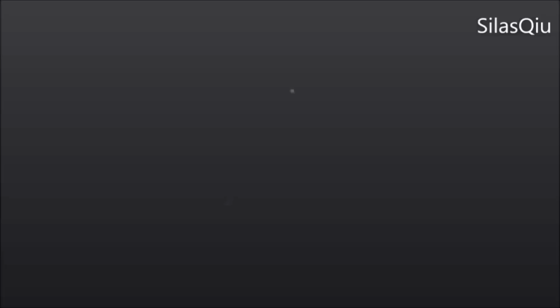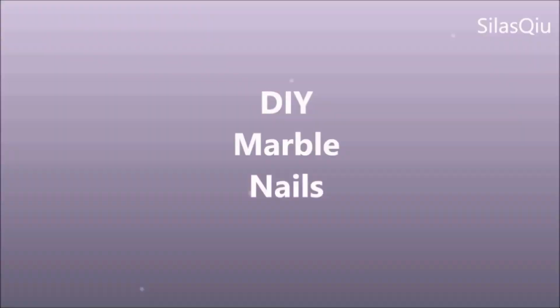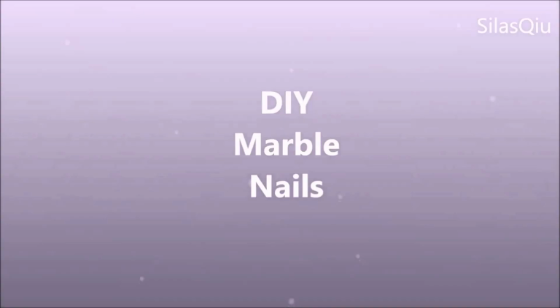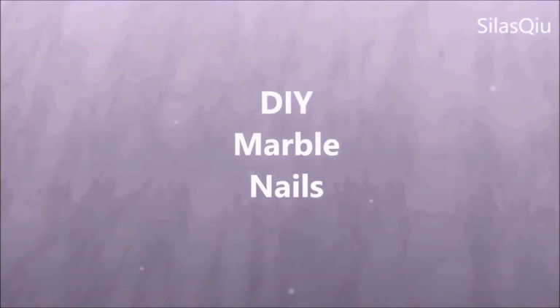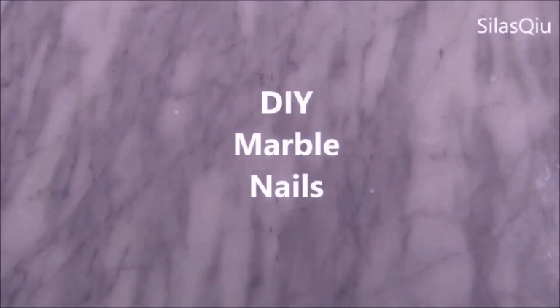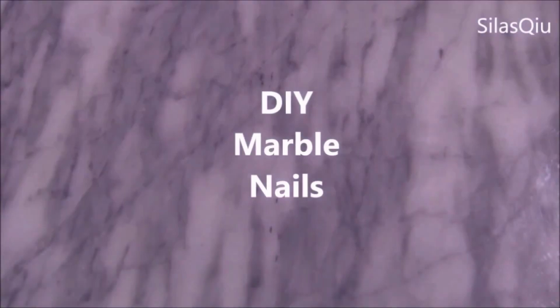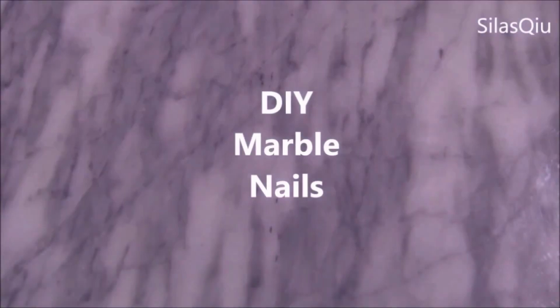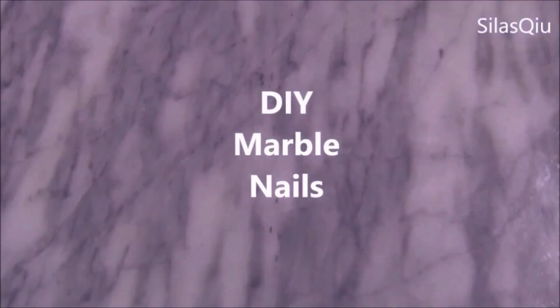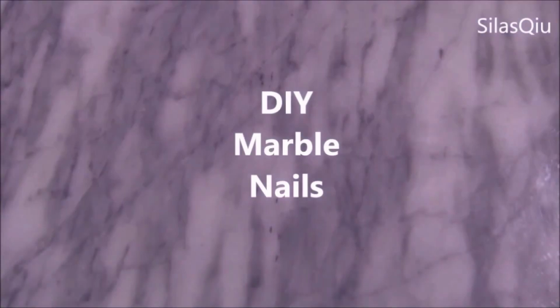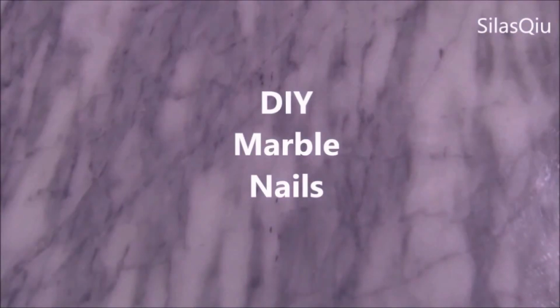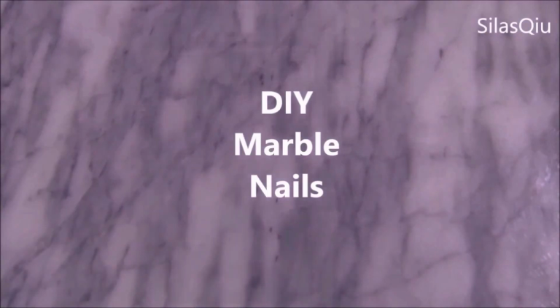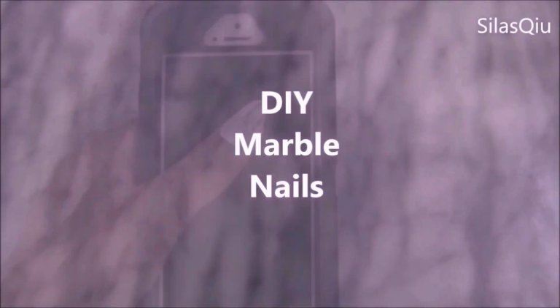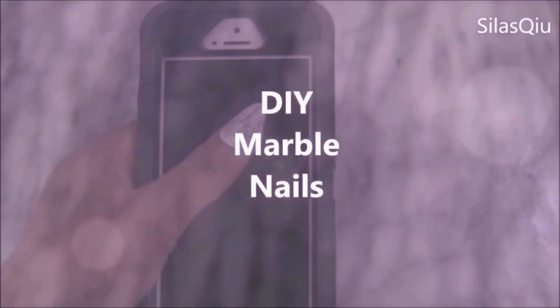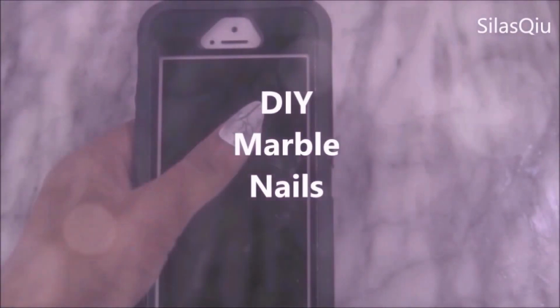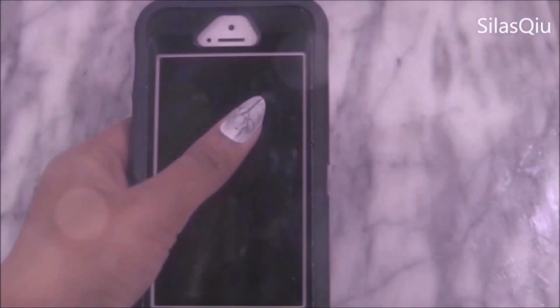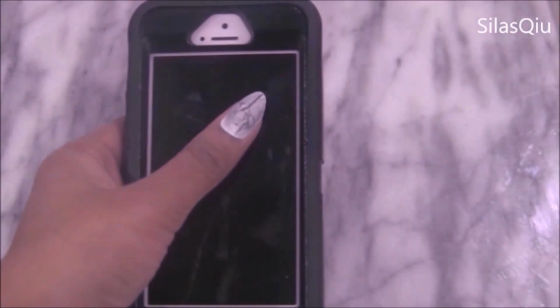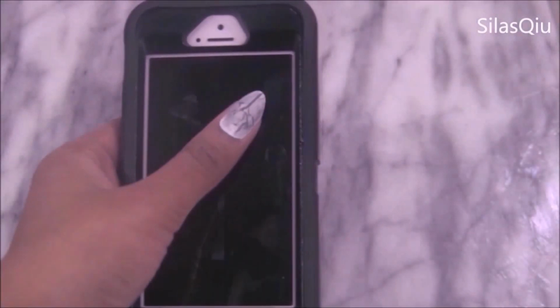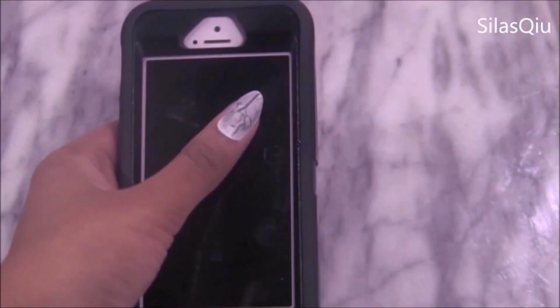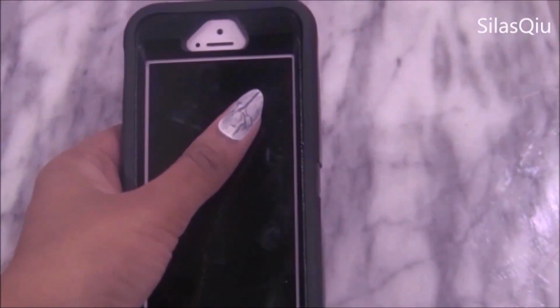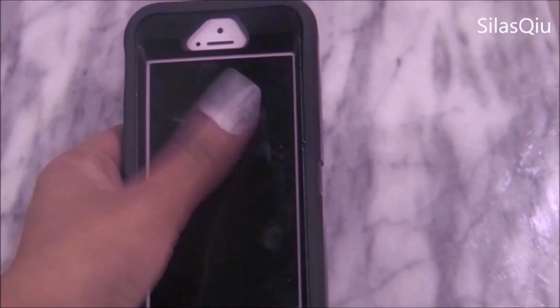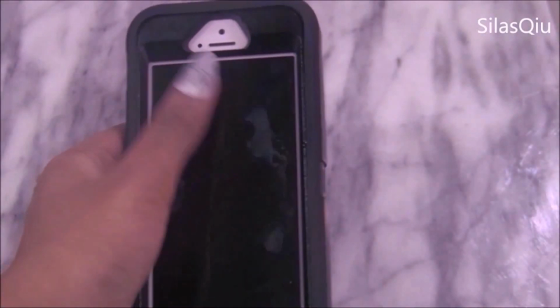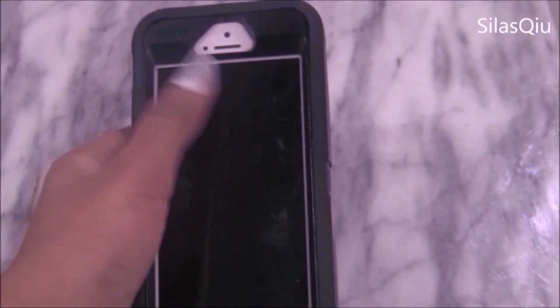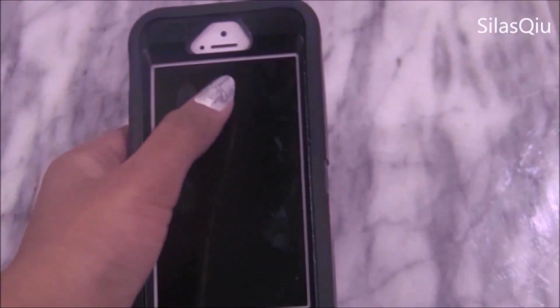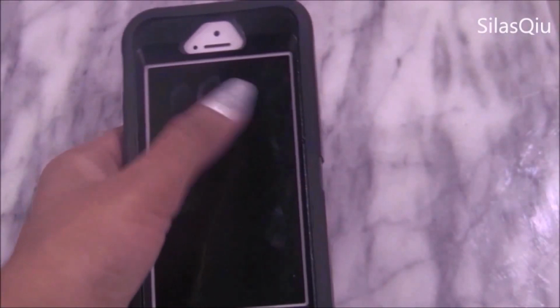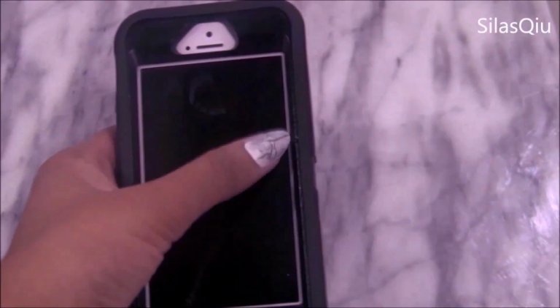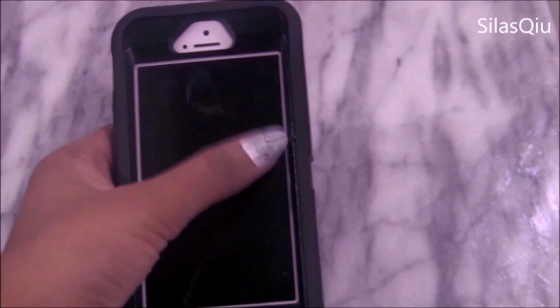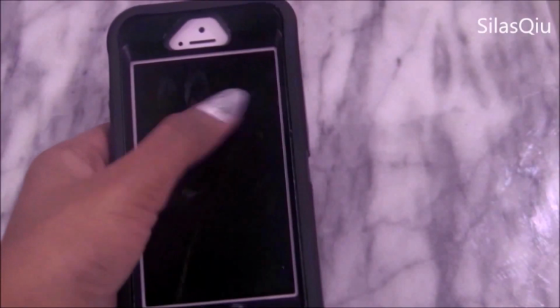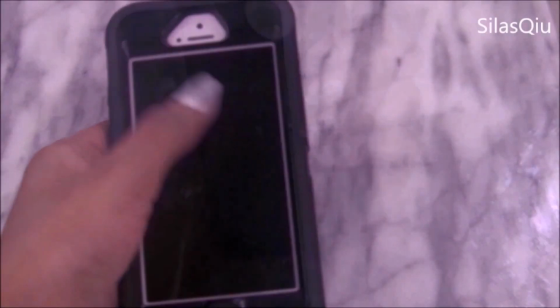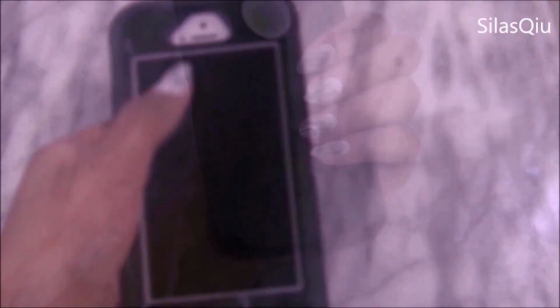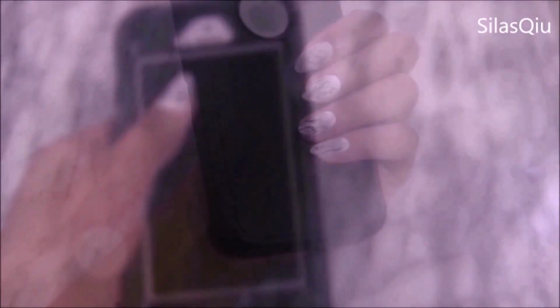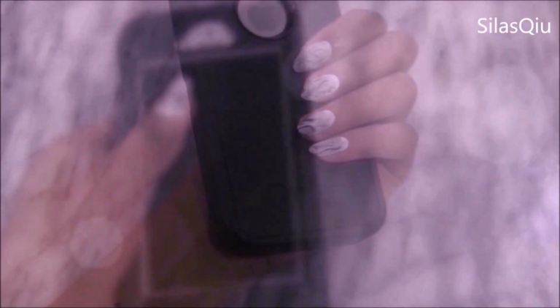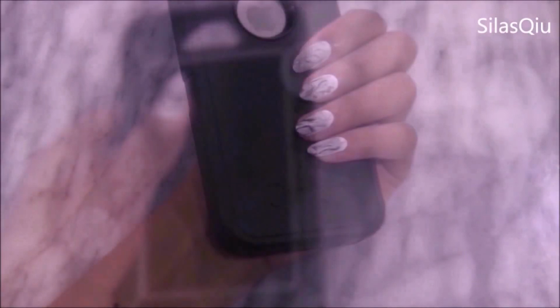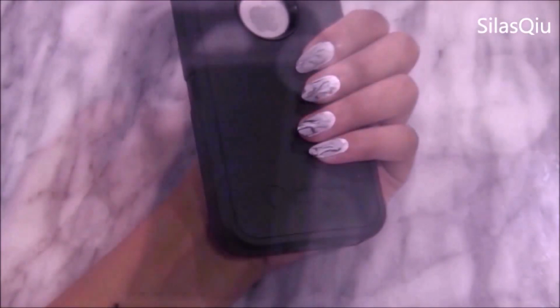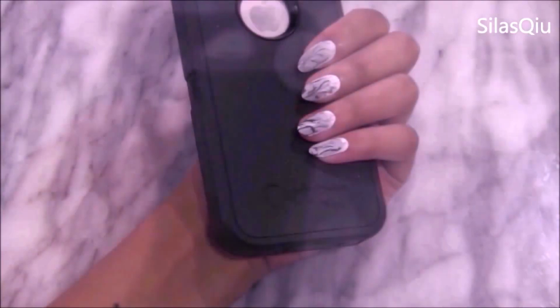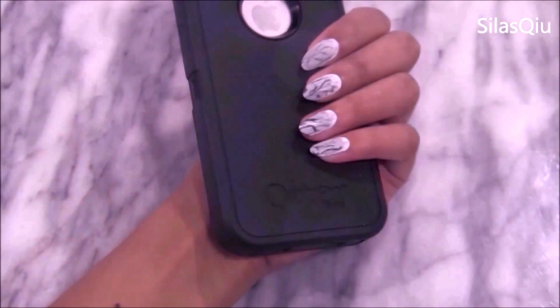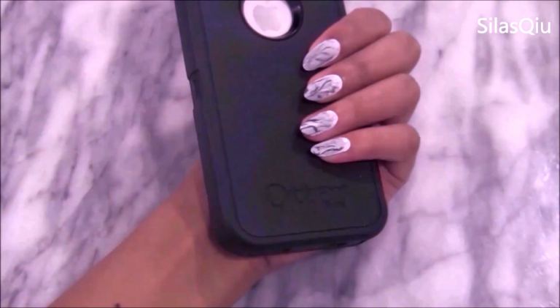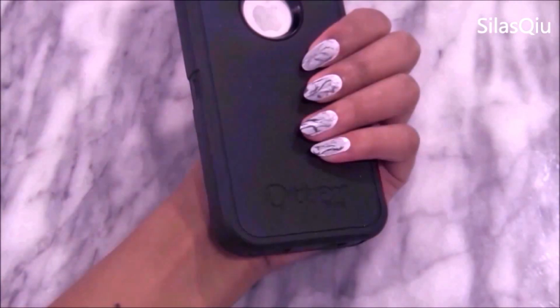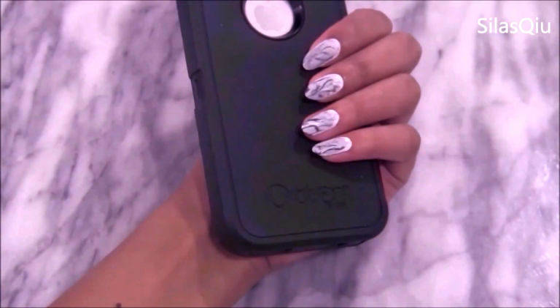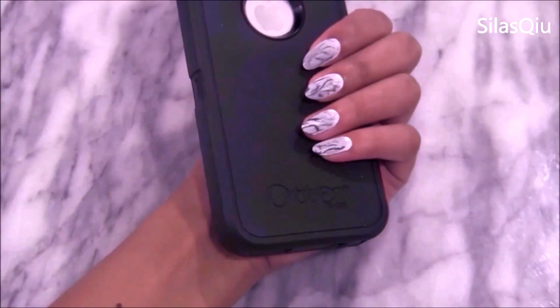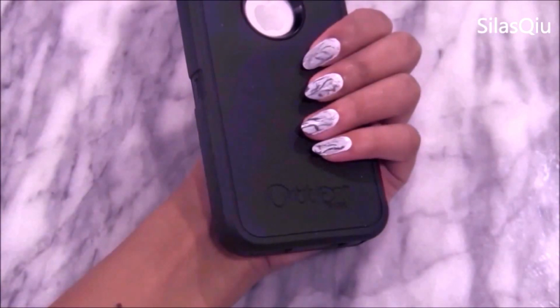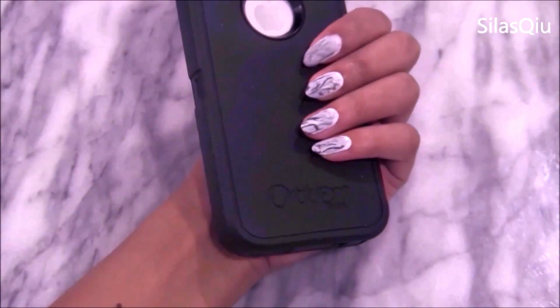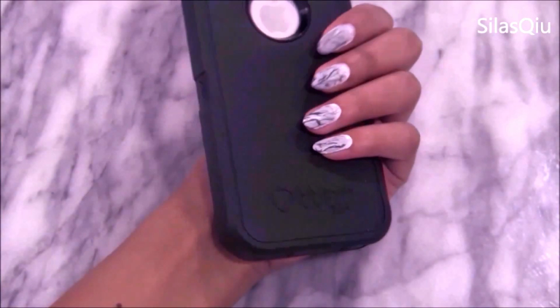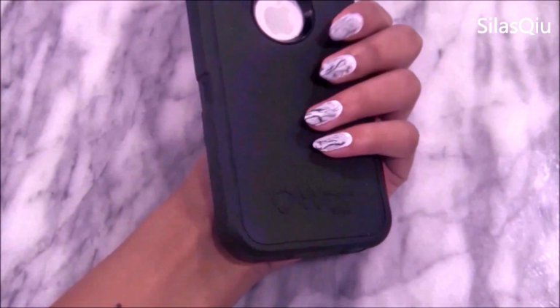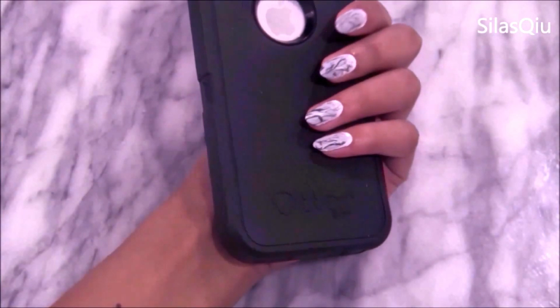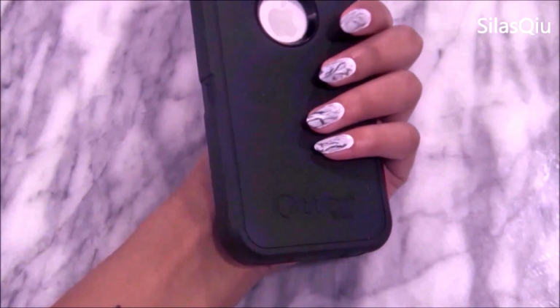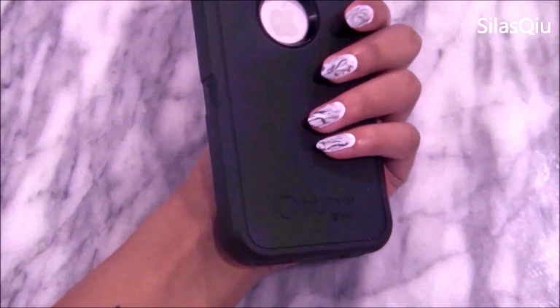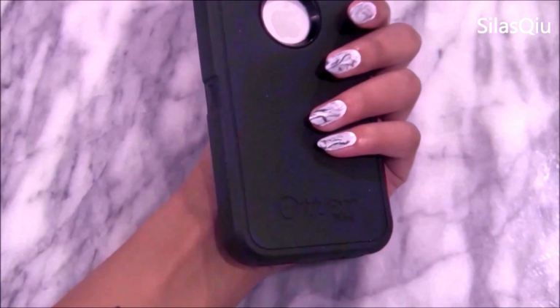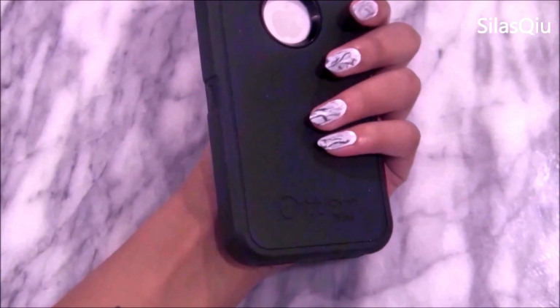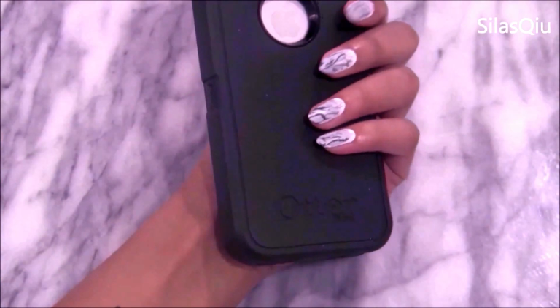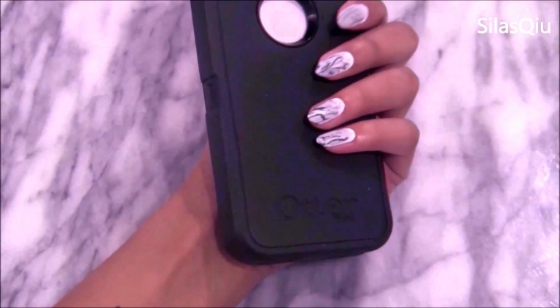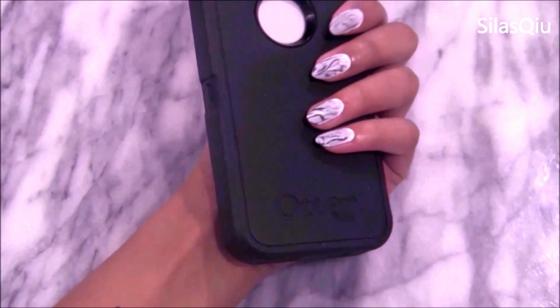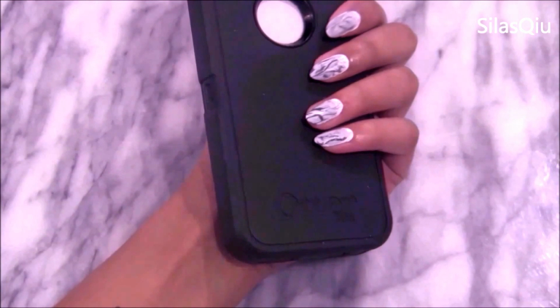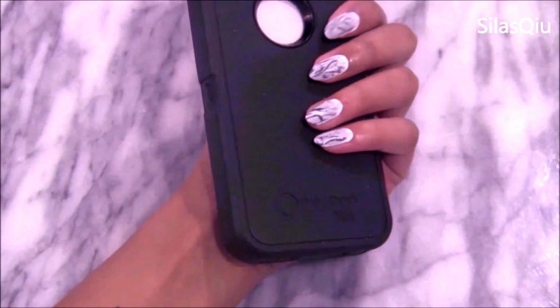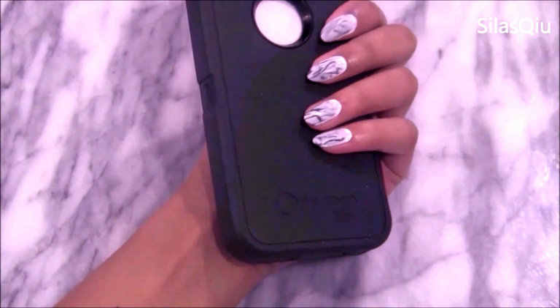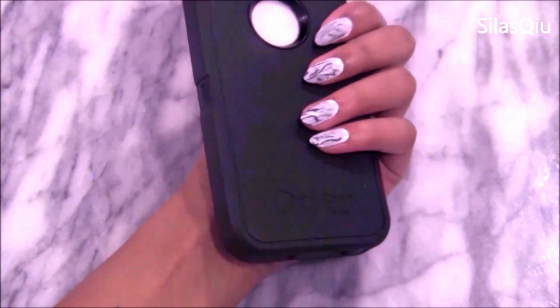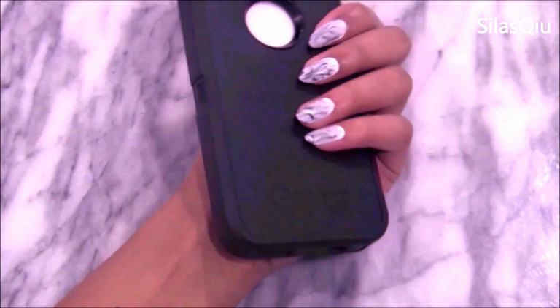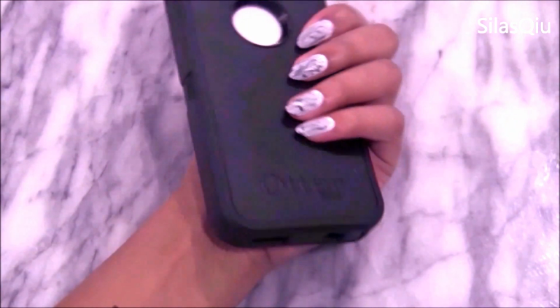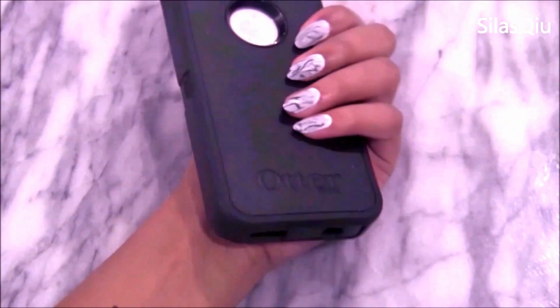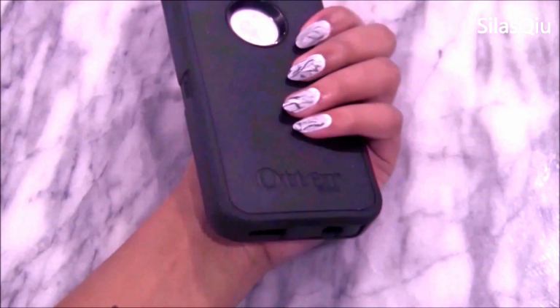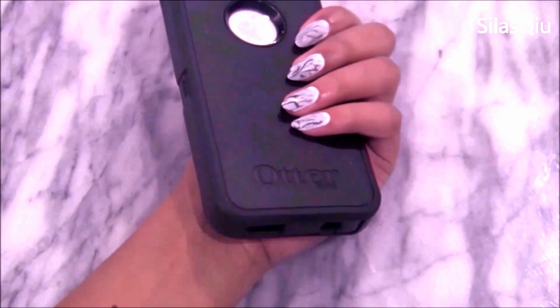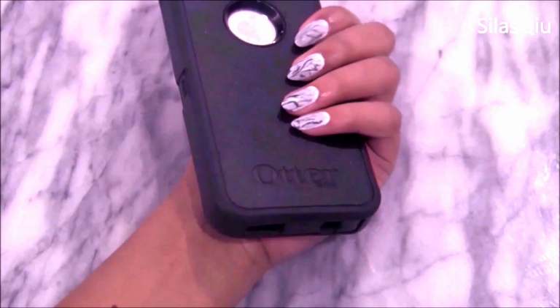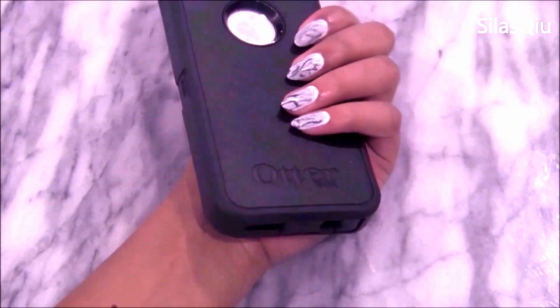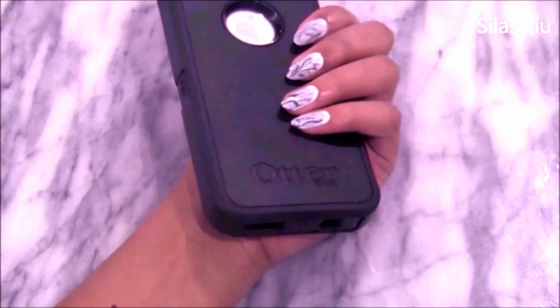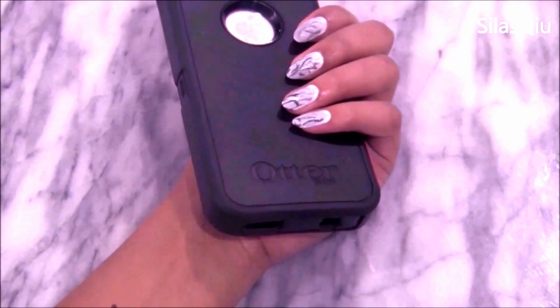Hi everyone, my name is Silas Q and welcome back to my channel. Here's a quick and easy nail art tutorial on how to do marble nails.